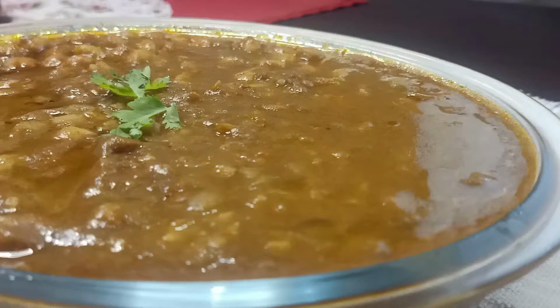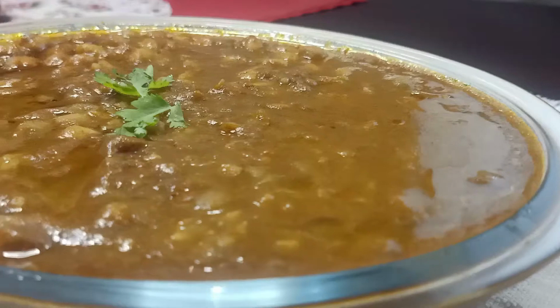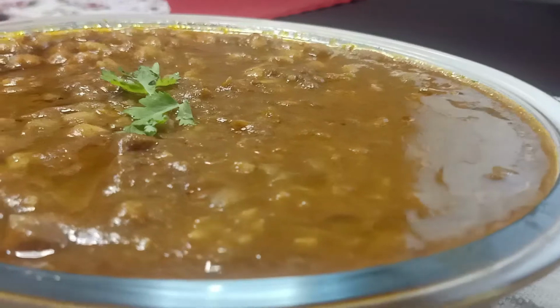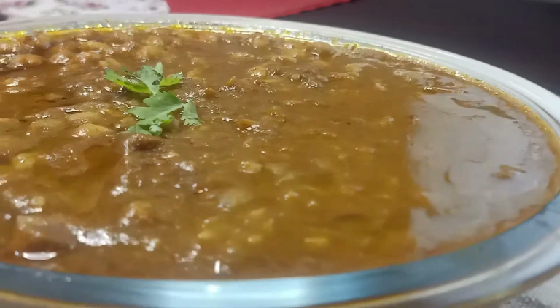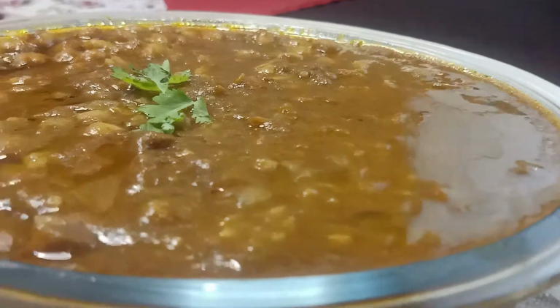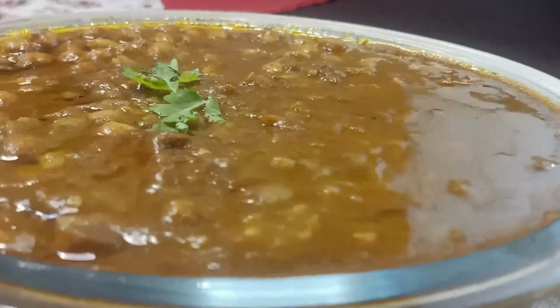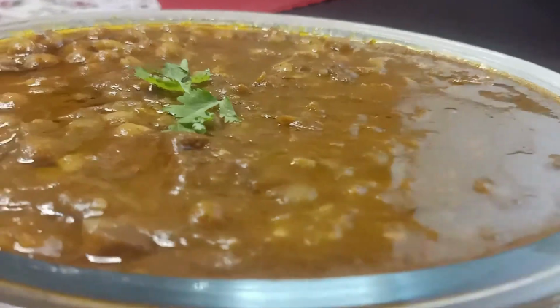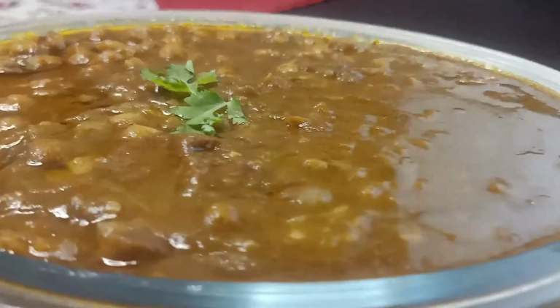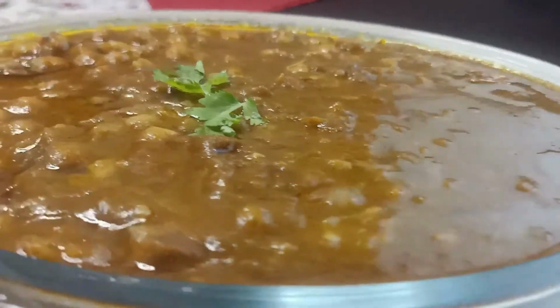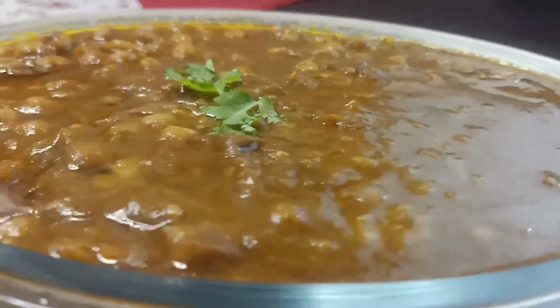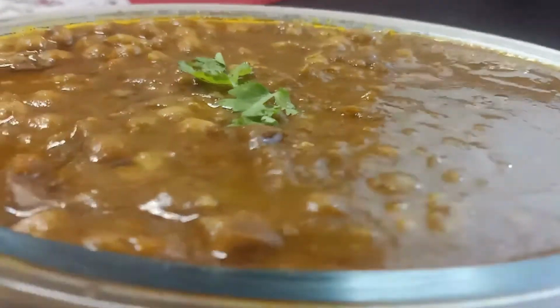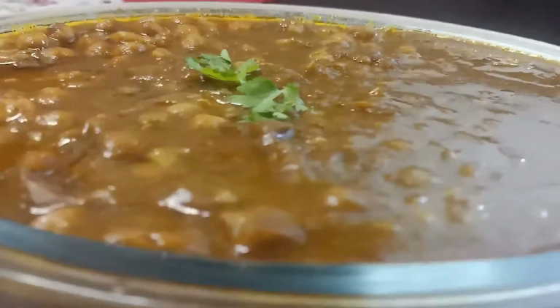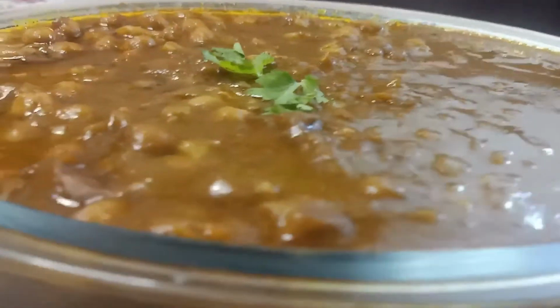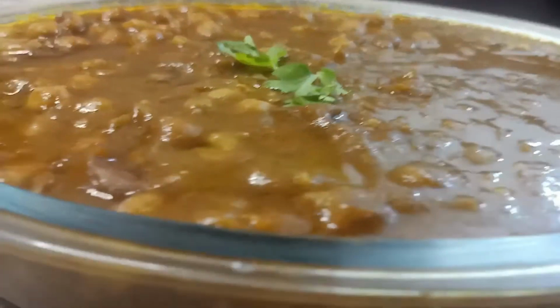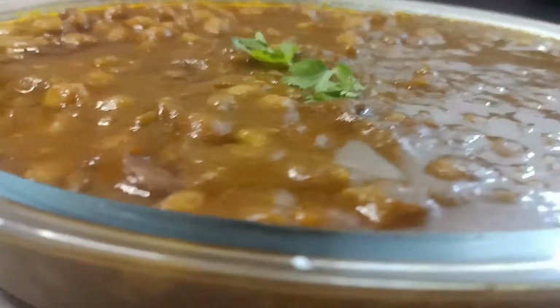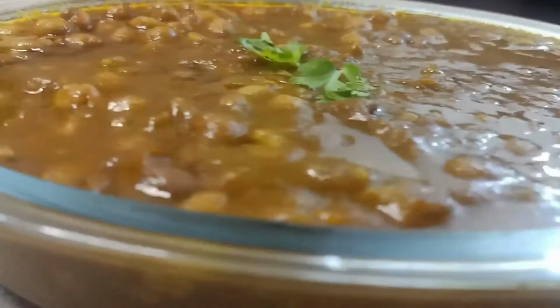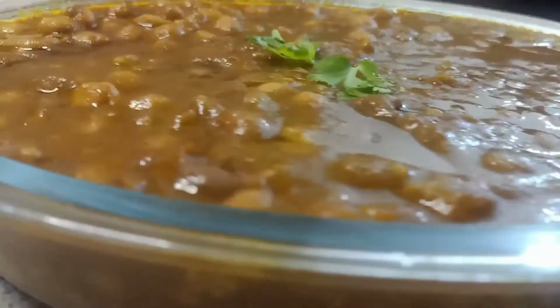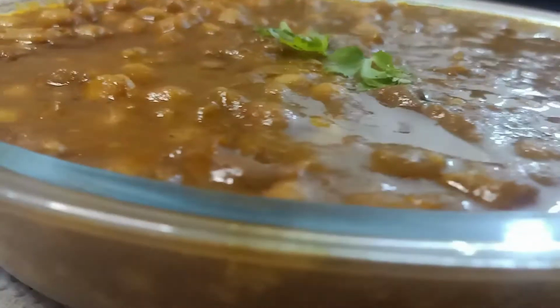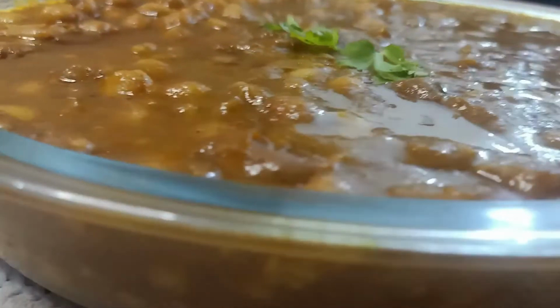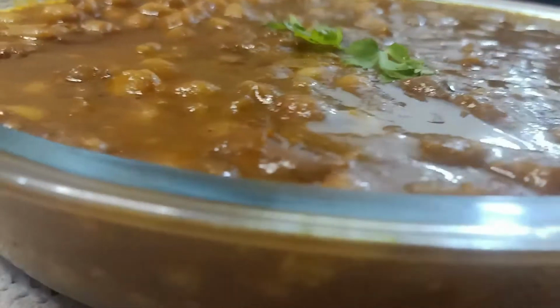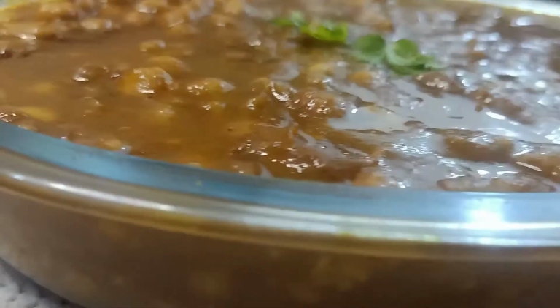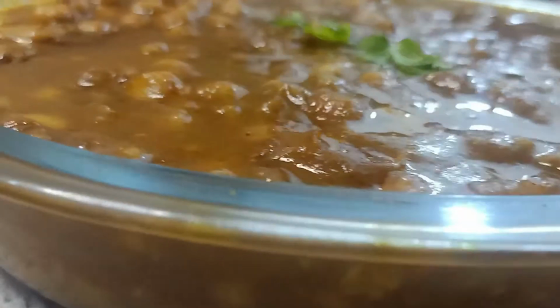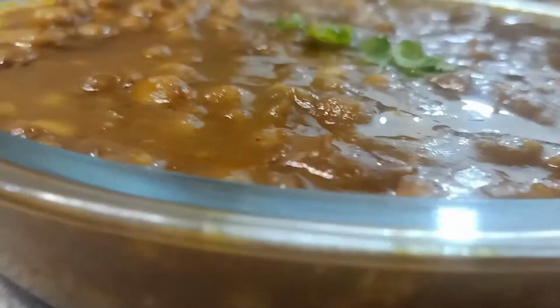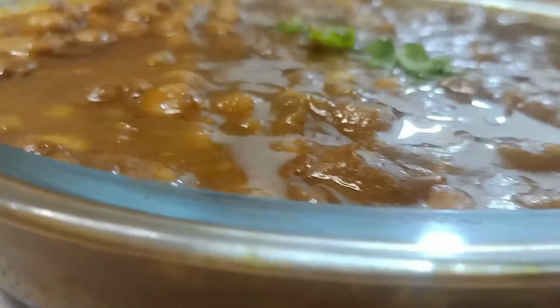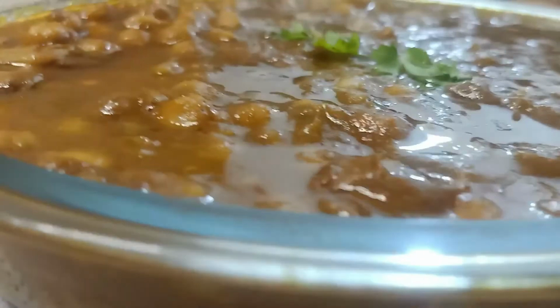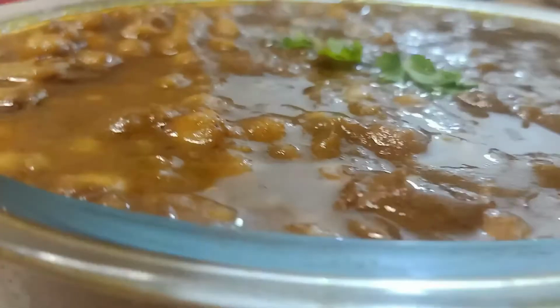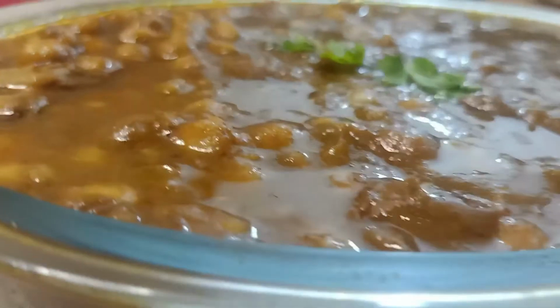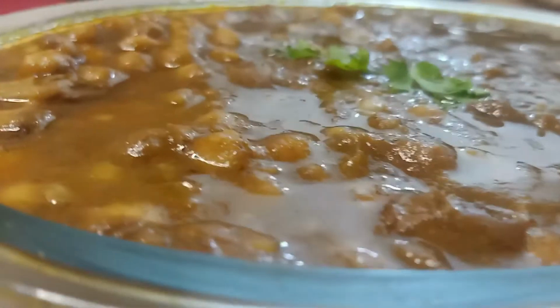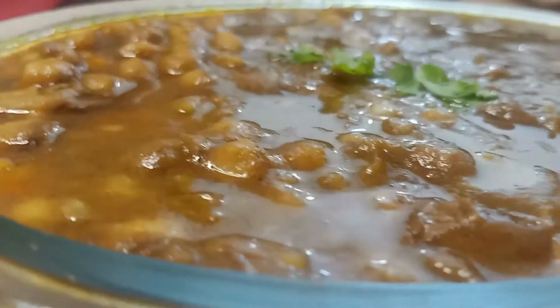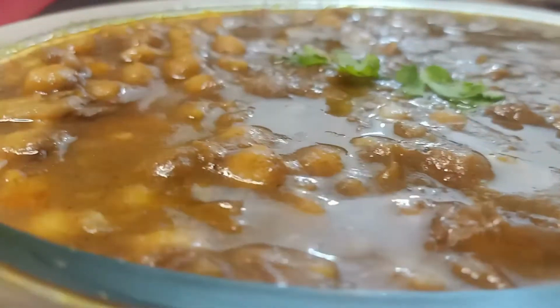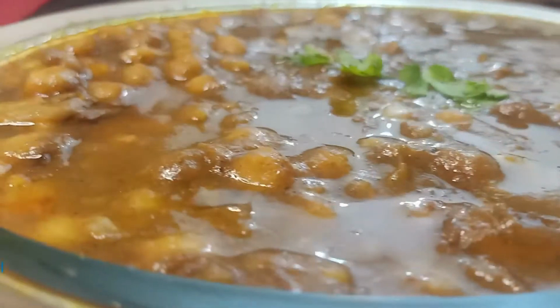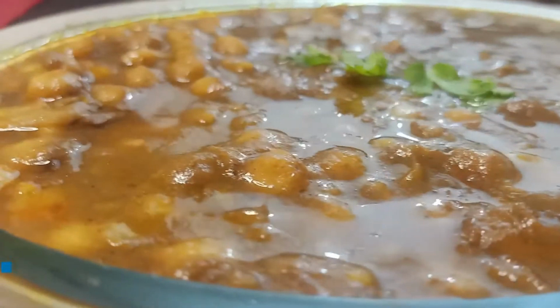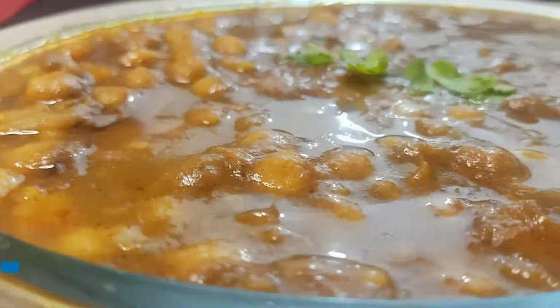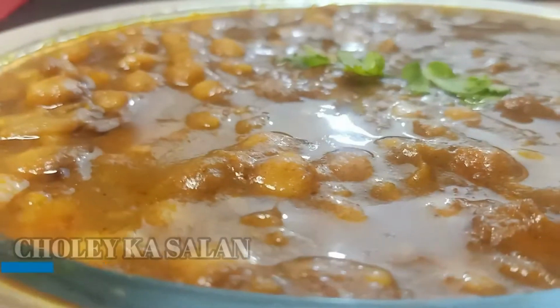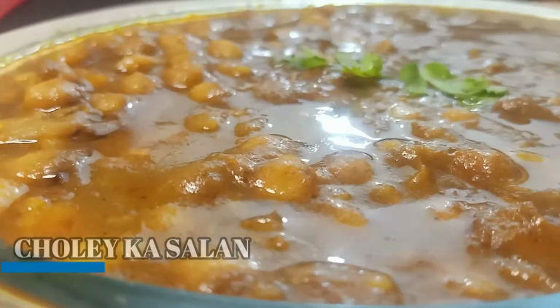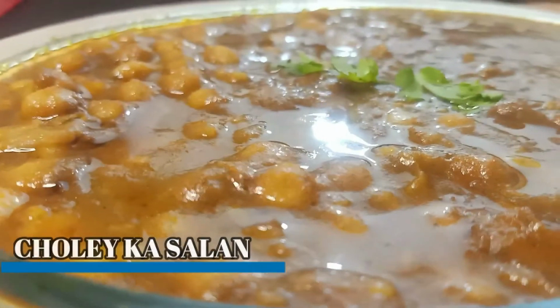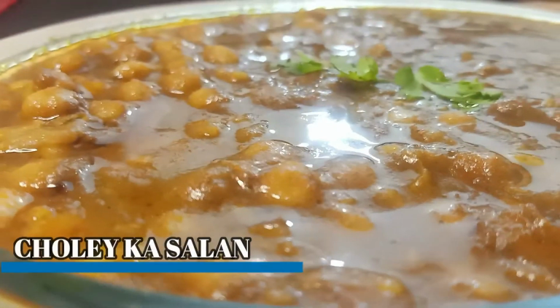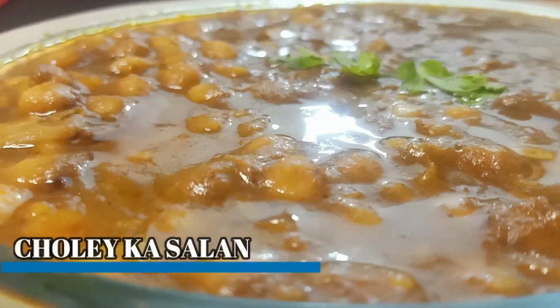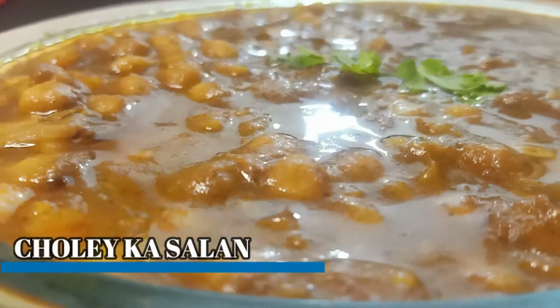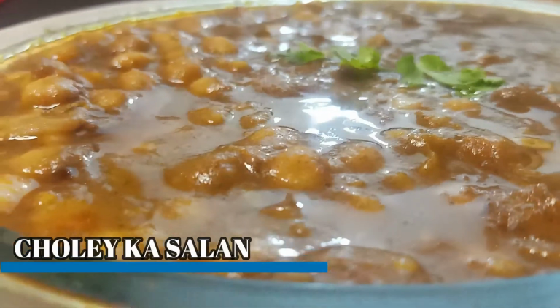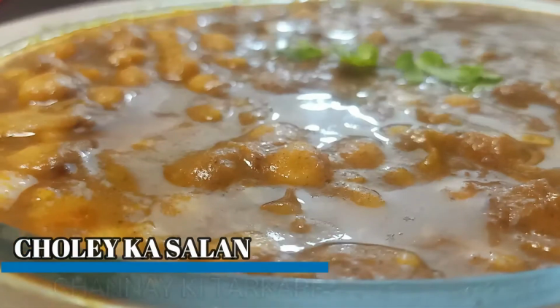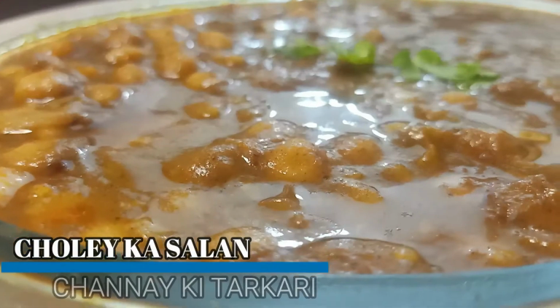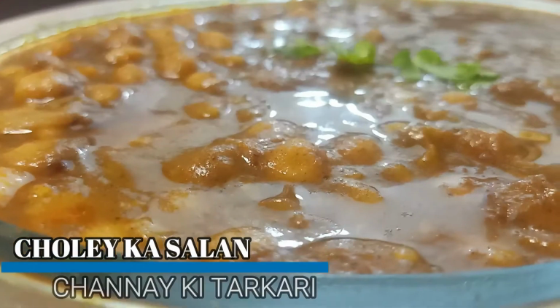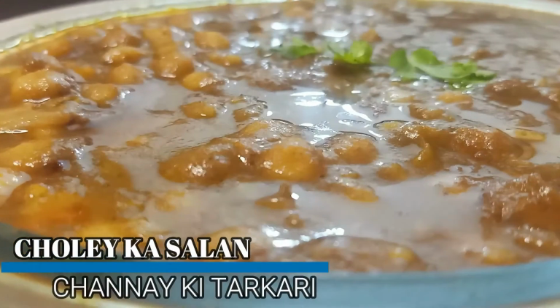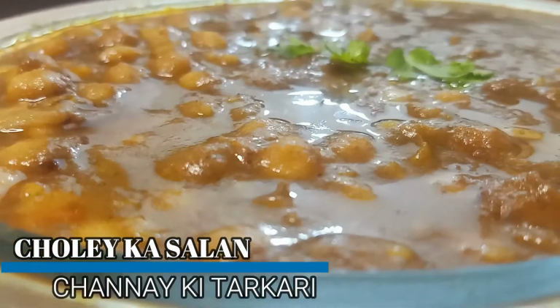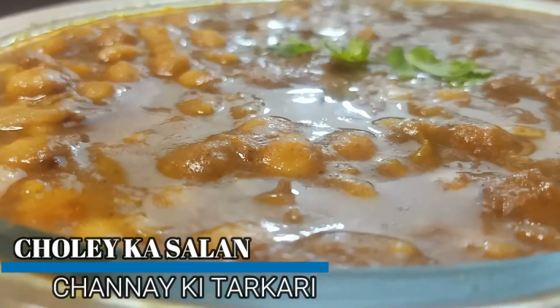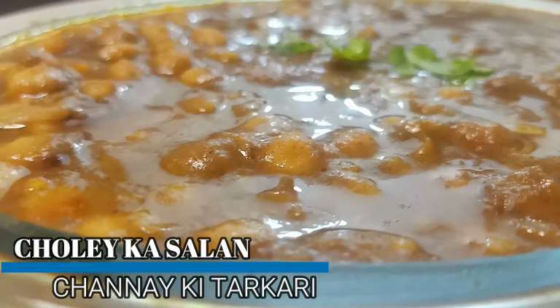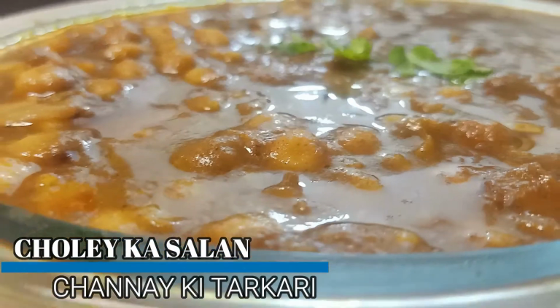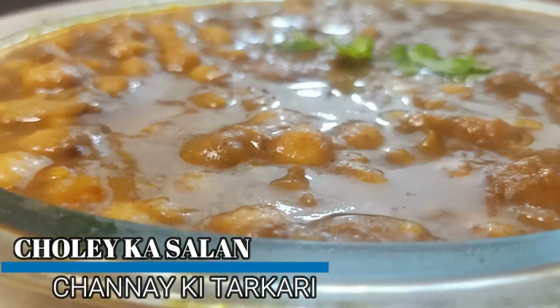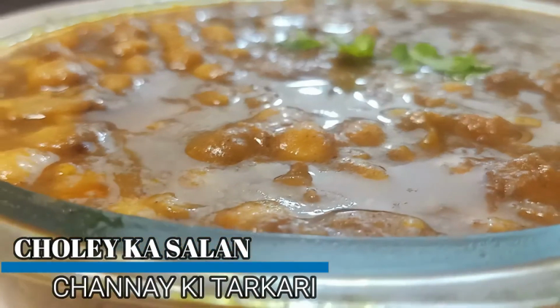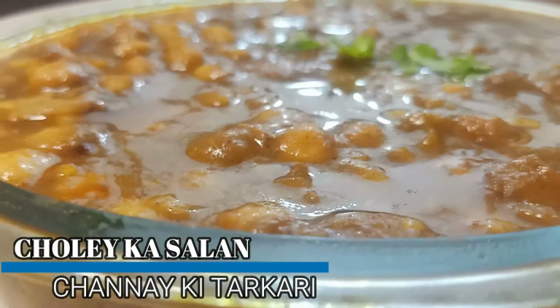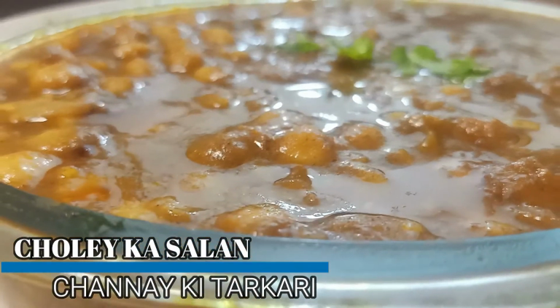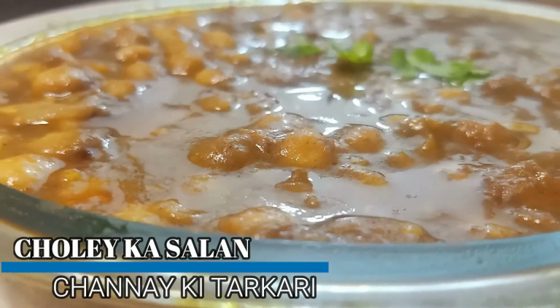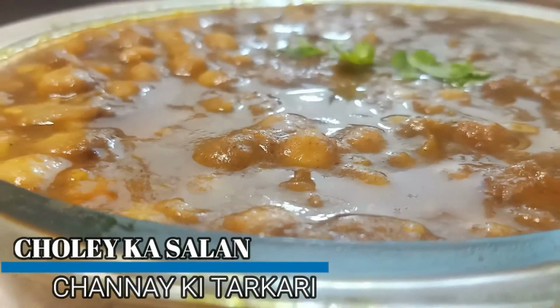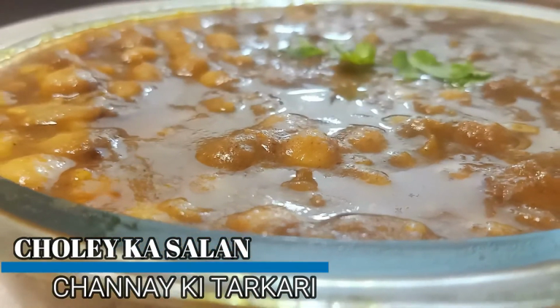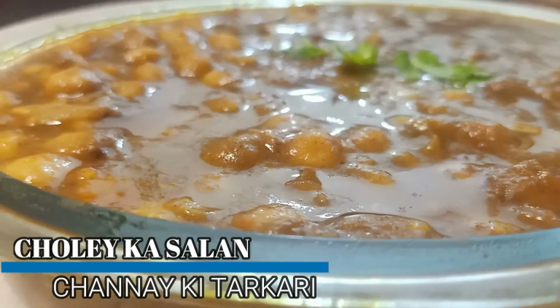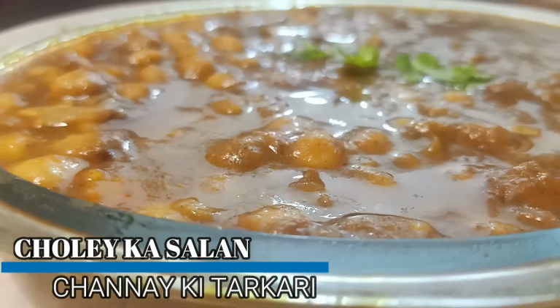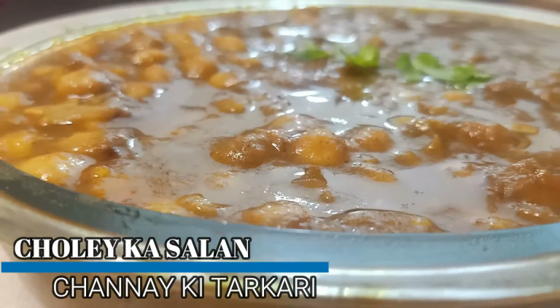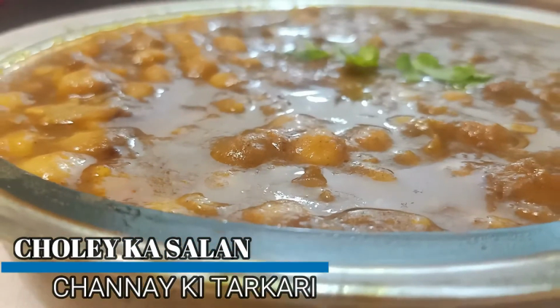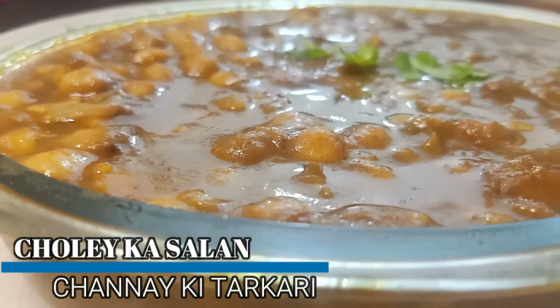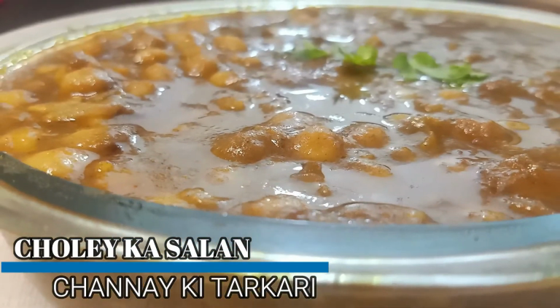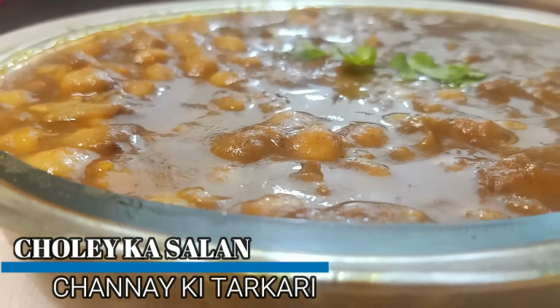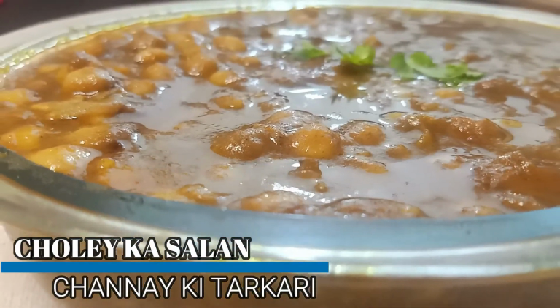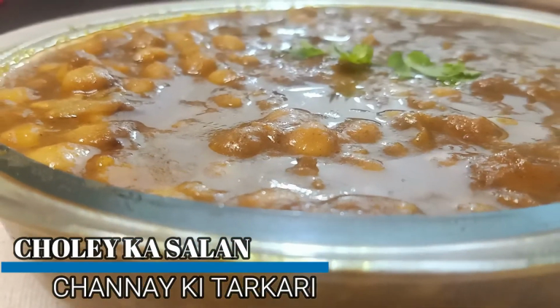Hey everyone, I am Saniš Morshda from Proshia Fat Home. Welcome to my kitchen, the Proshia Fat Home Kitchen. Today I am going to make all of you.